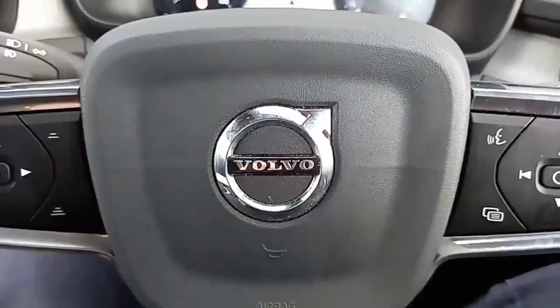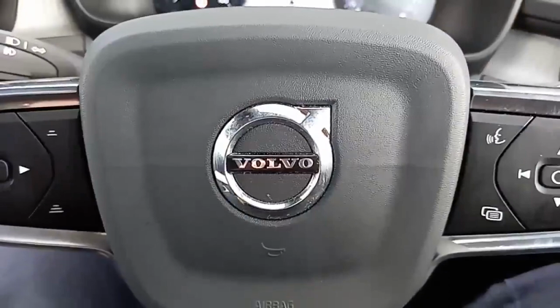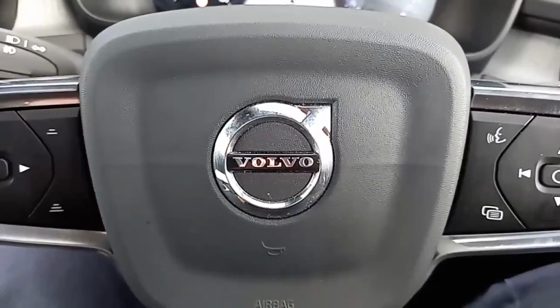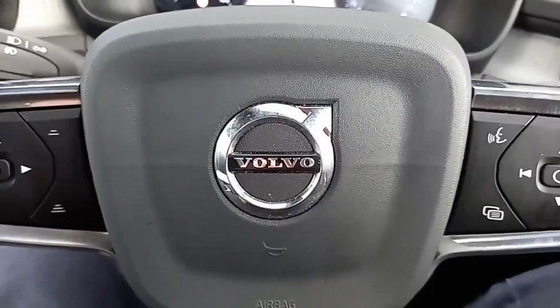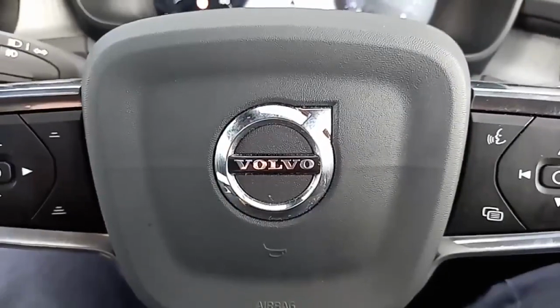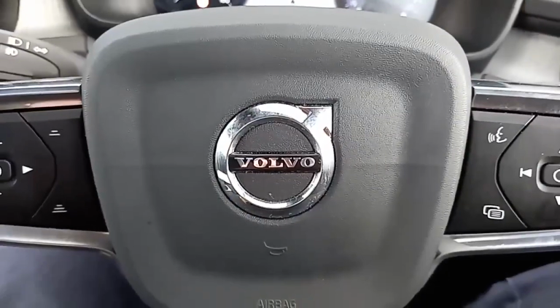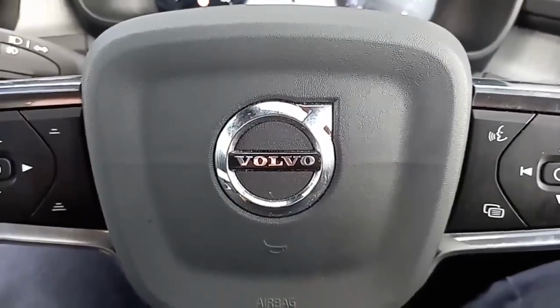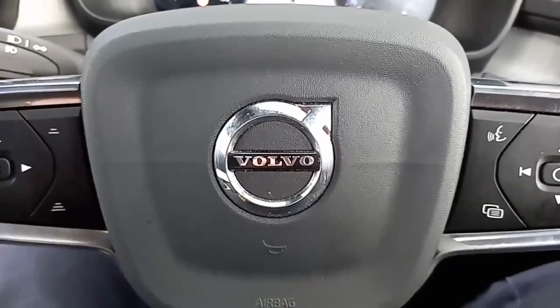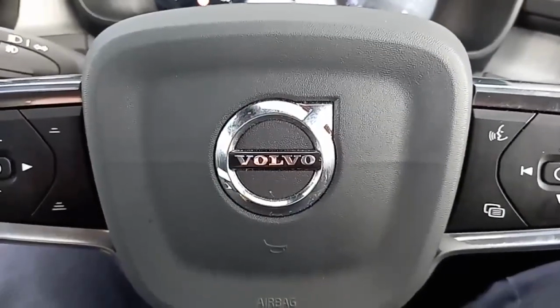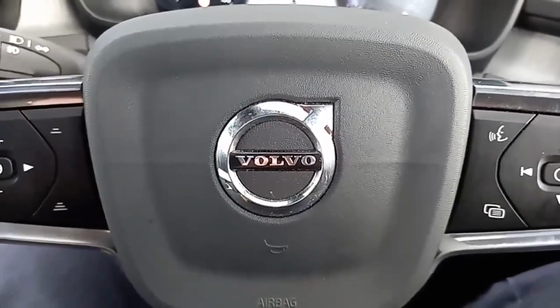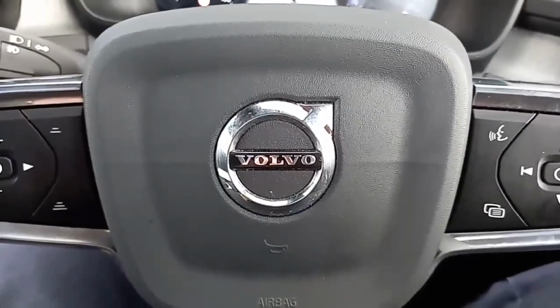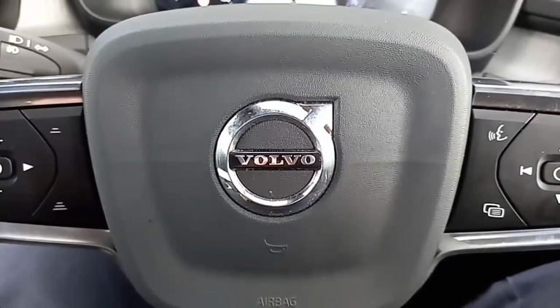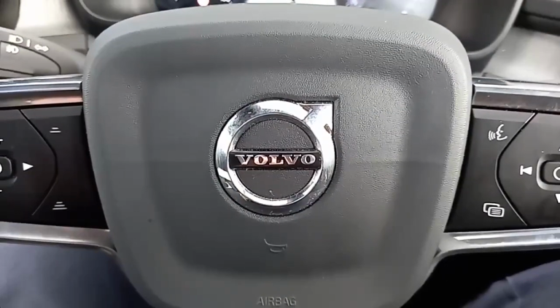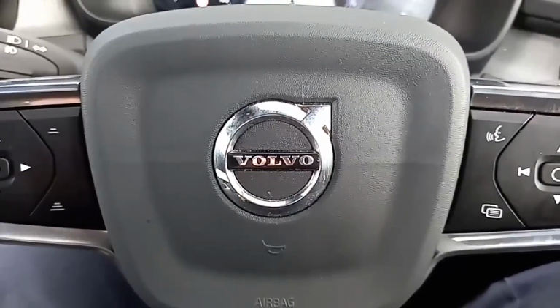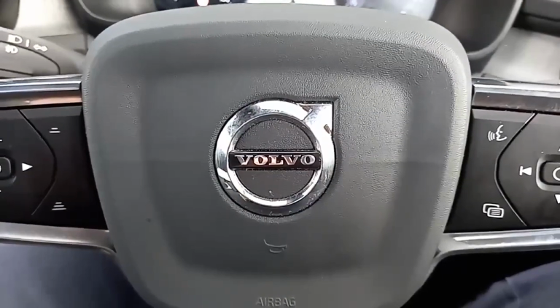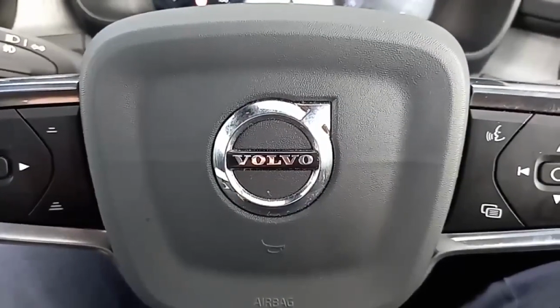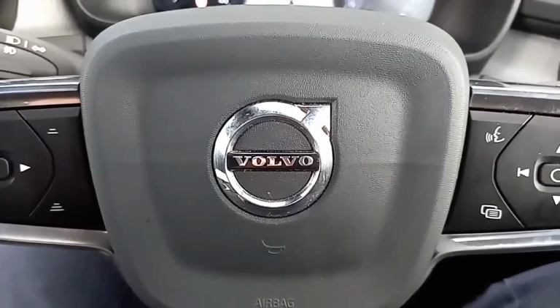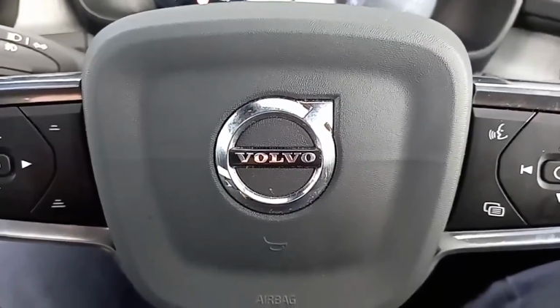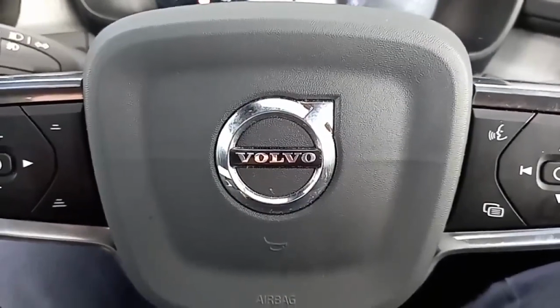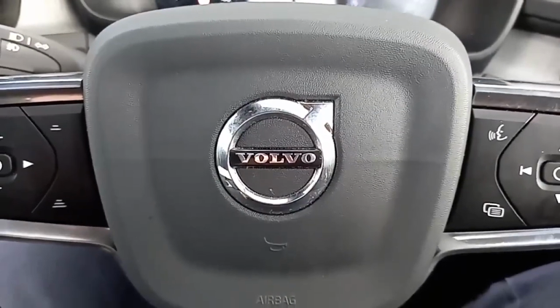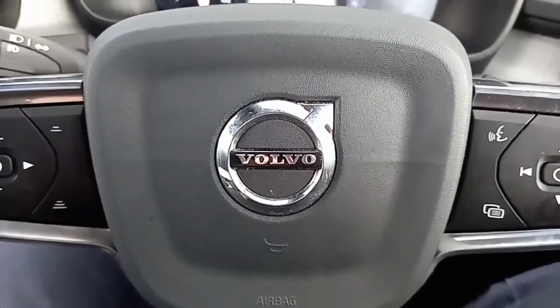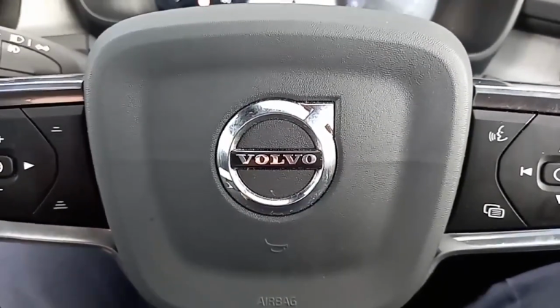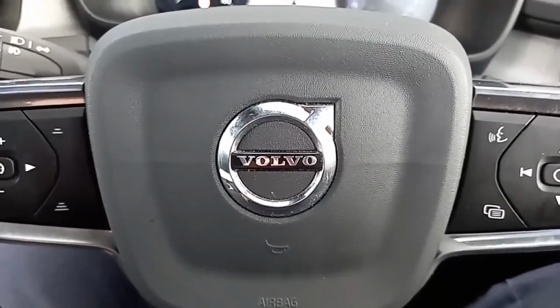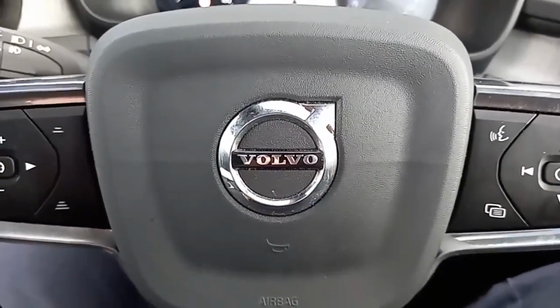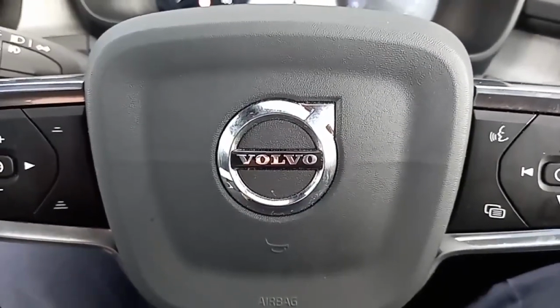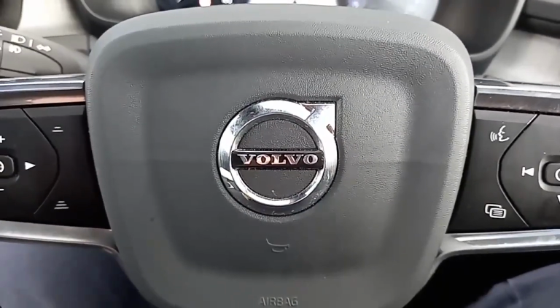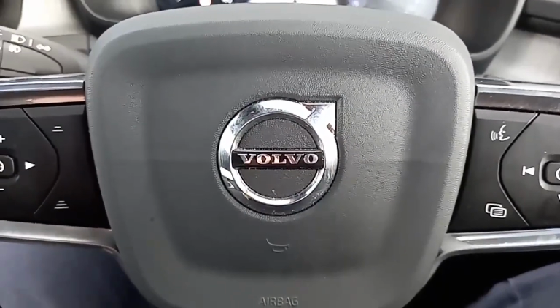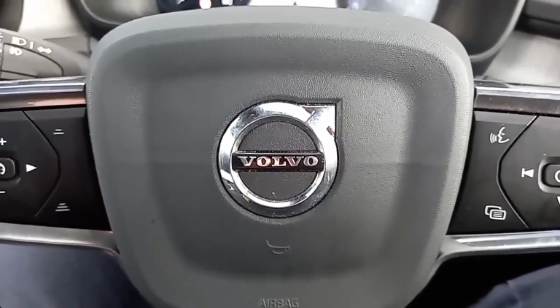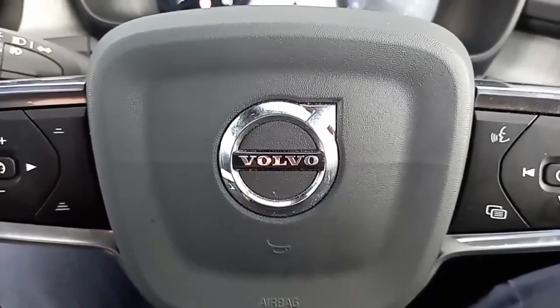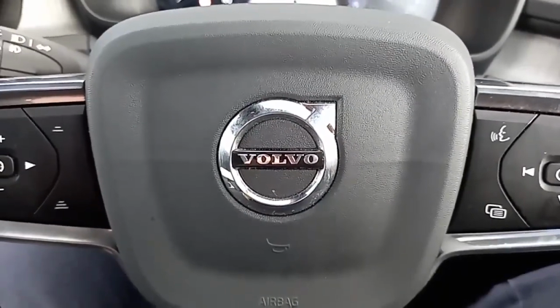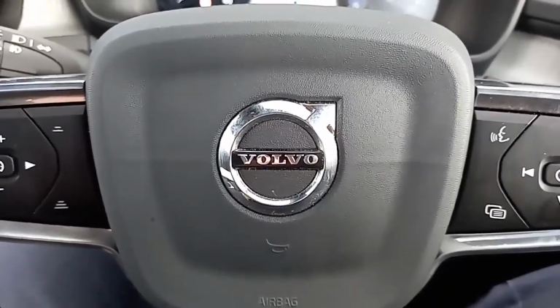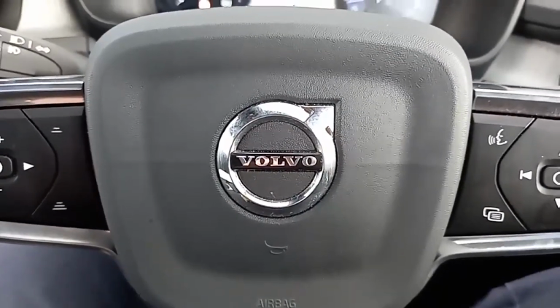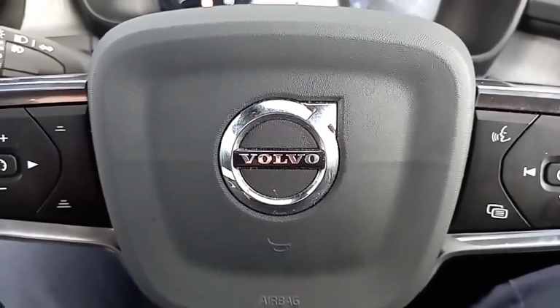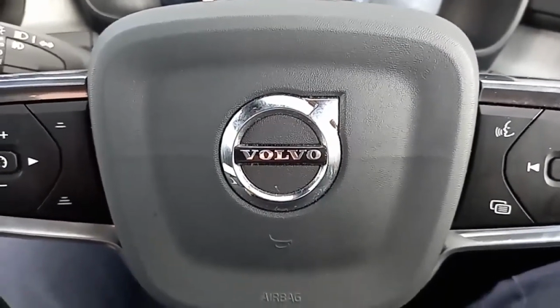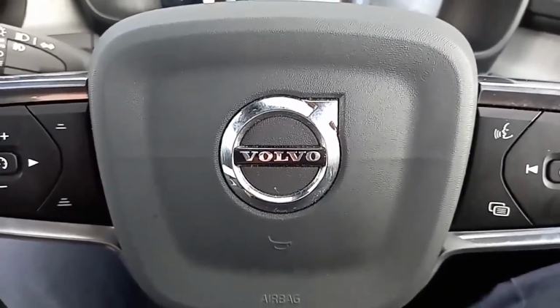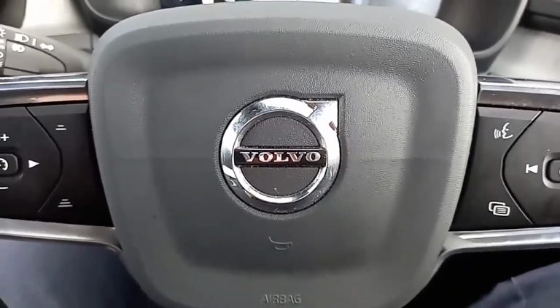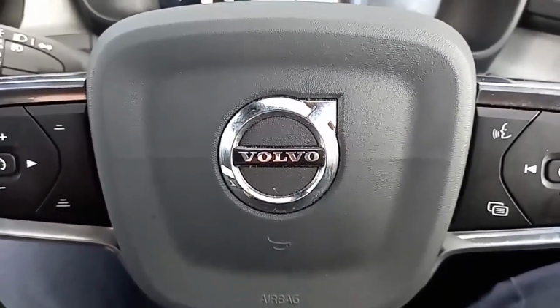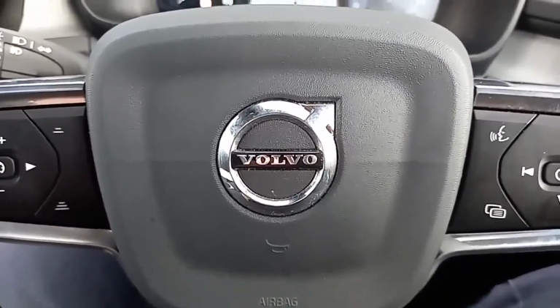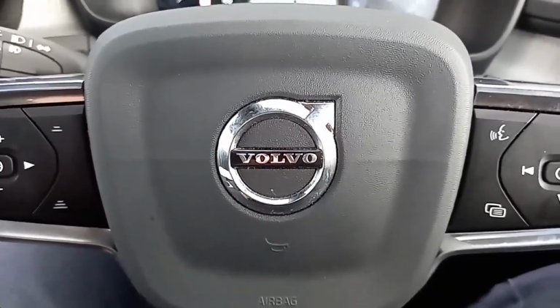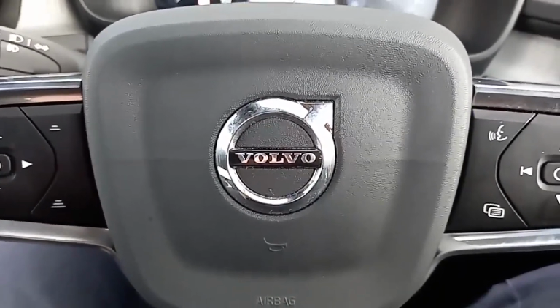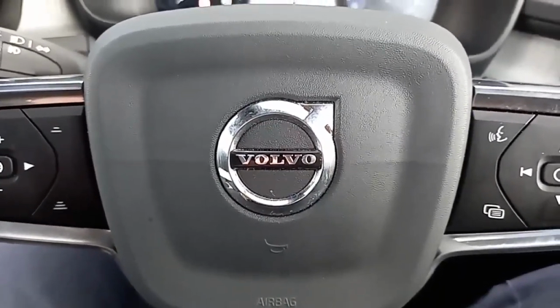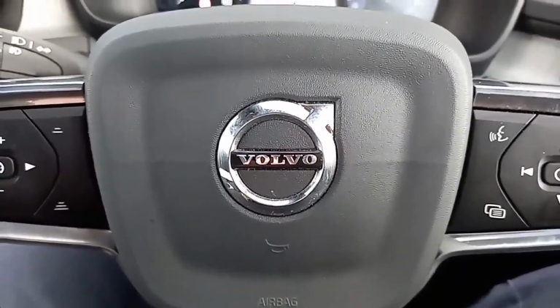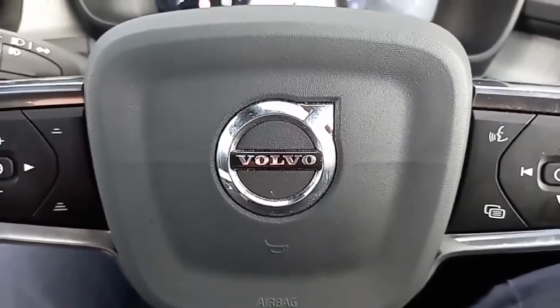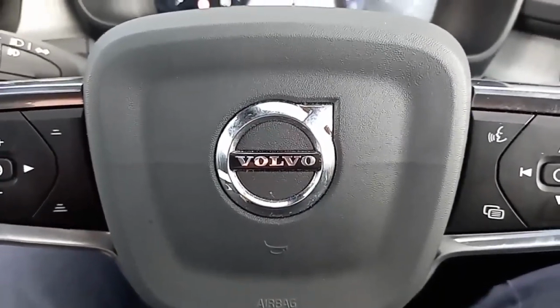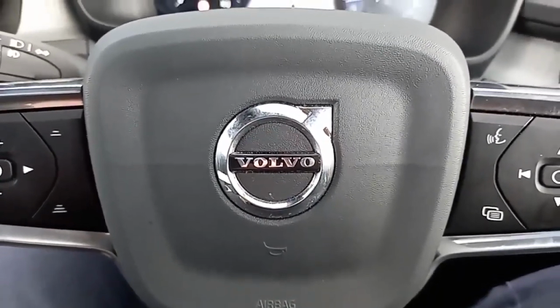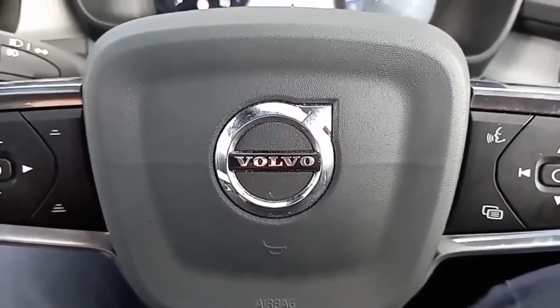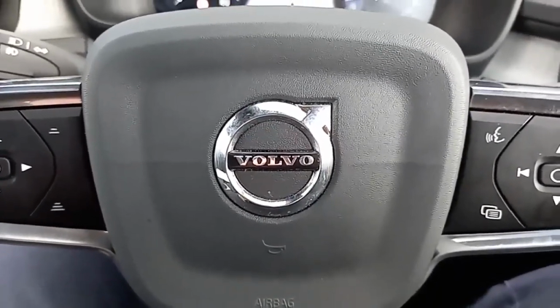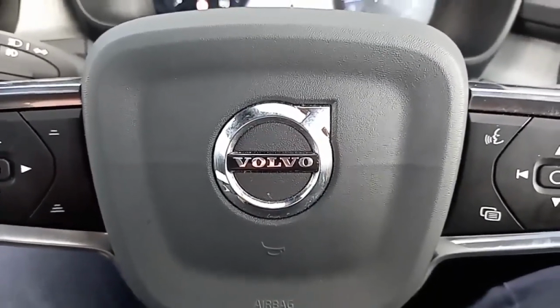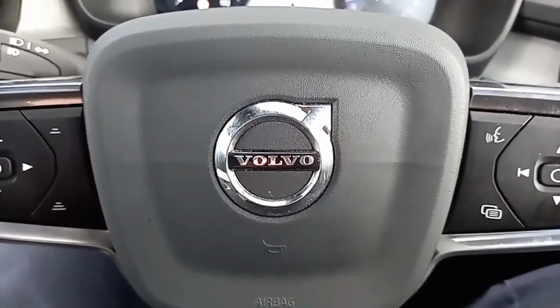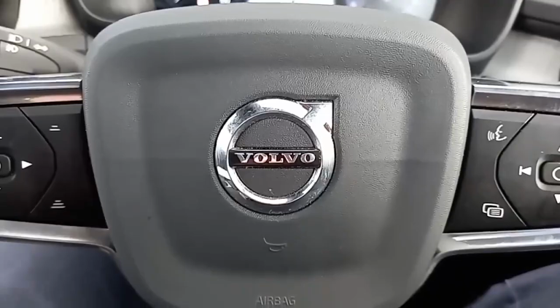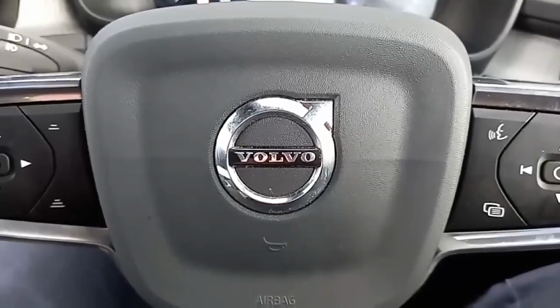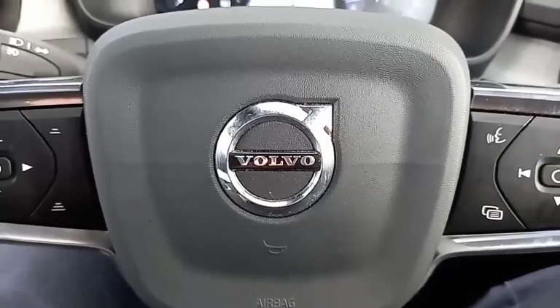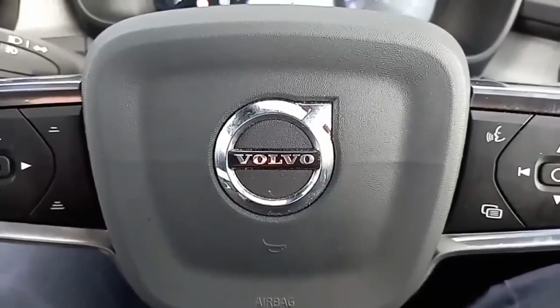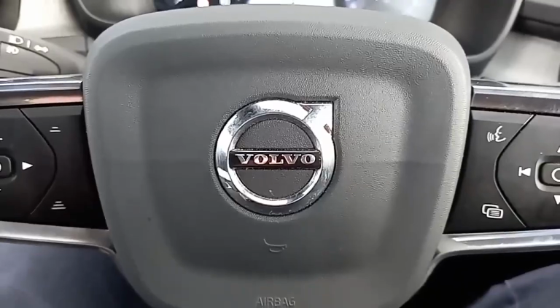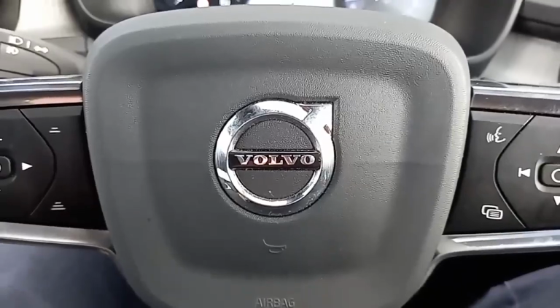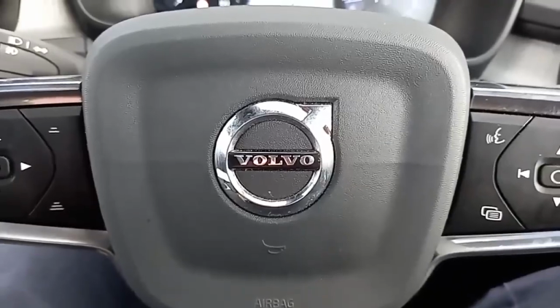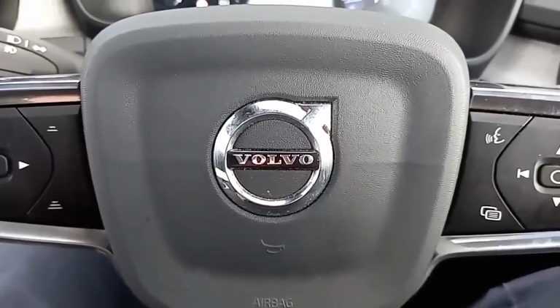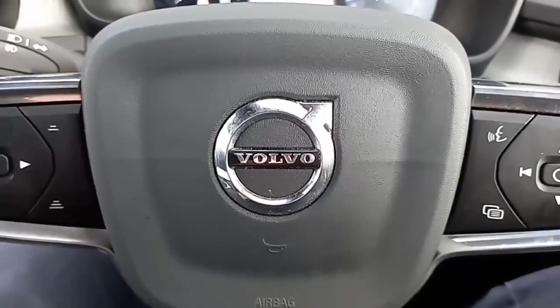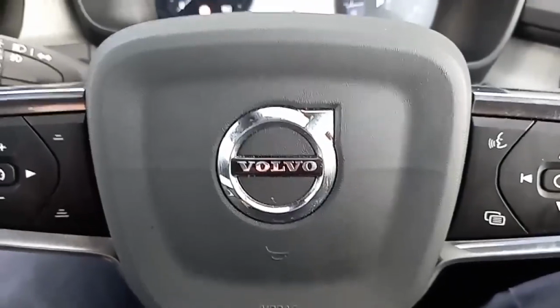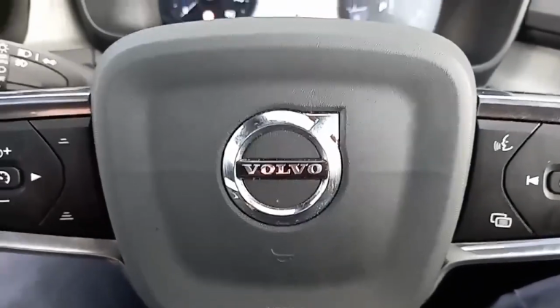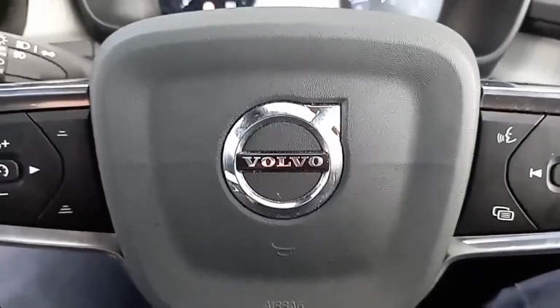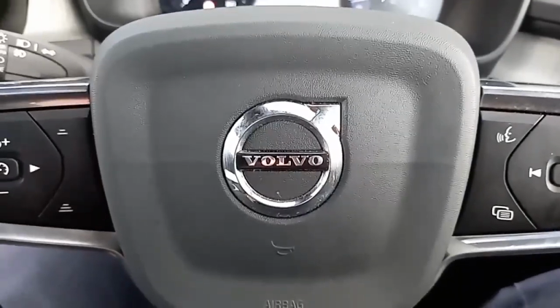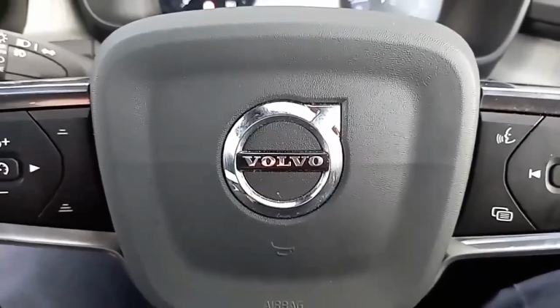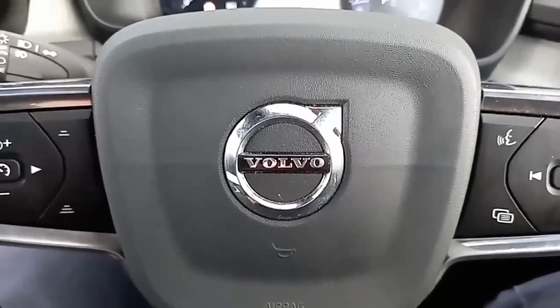Well, I hope you found that of use — it was nice to show you around this XC40. If you've got any questions, my name's Robert. I hope to speak to you soon. Thank you, bye bye.